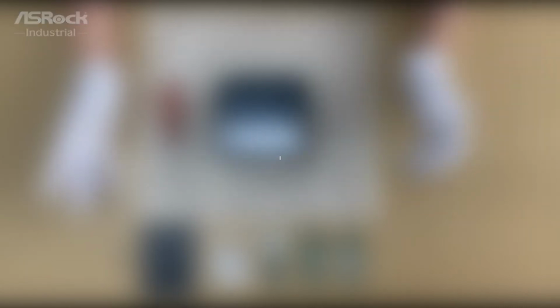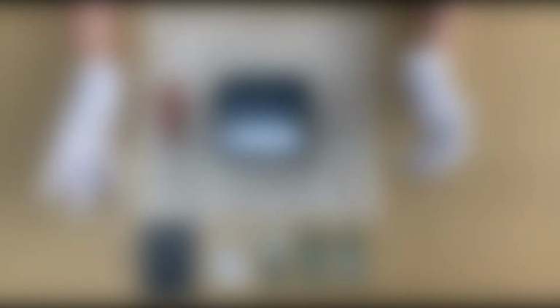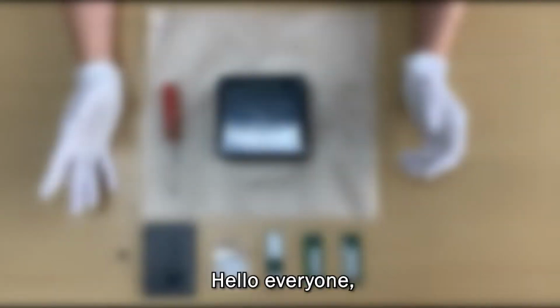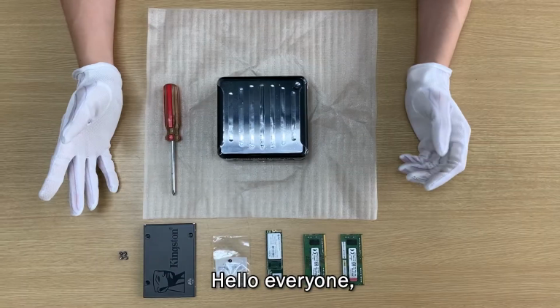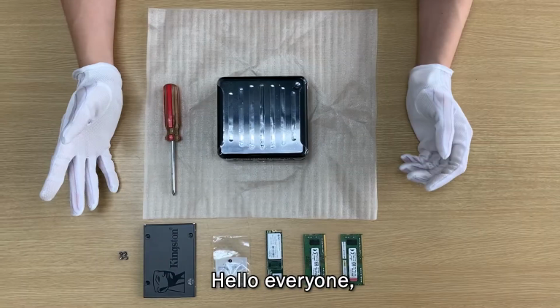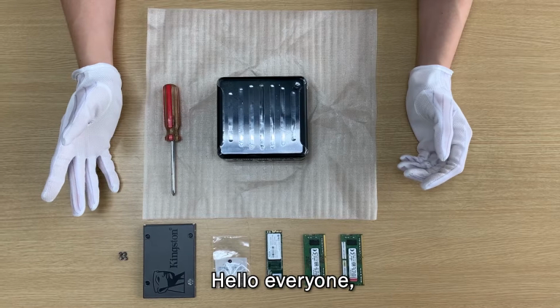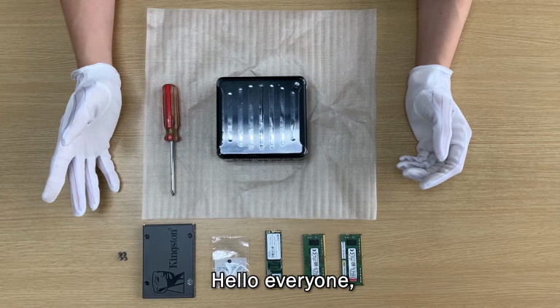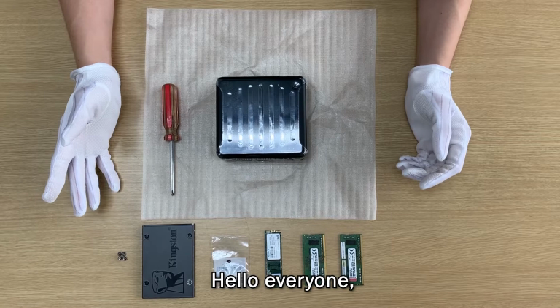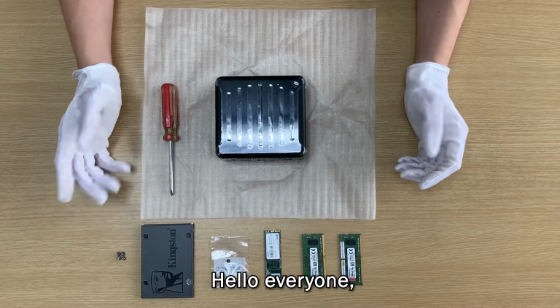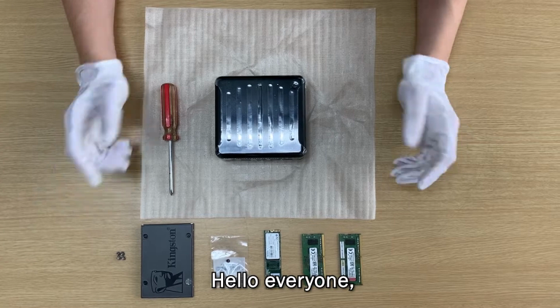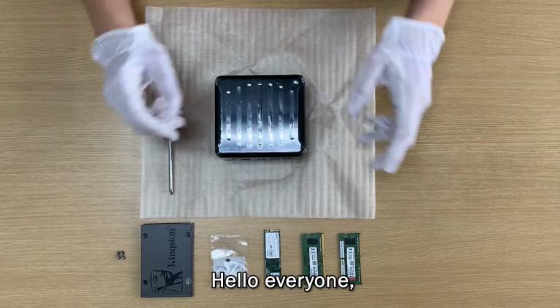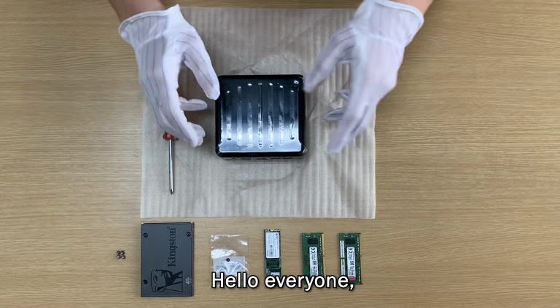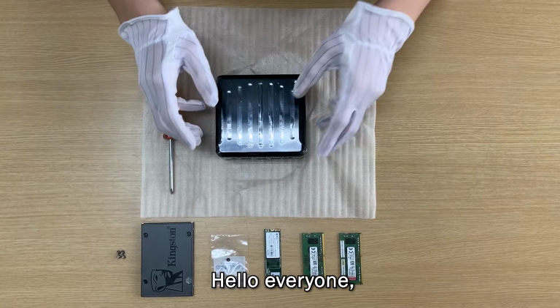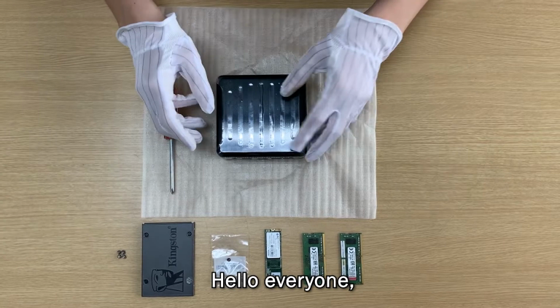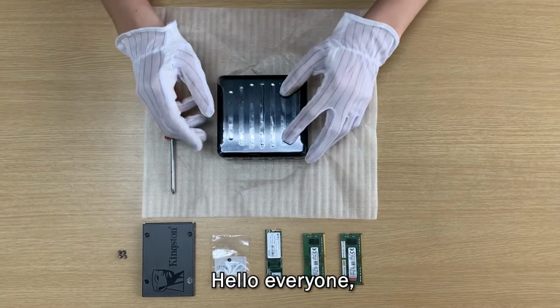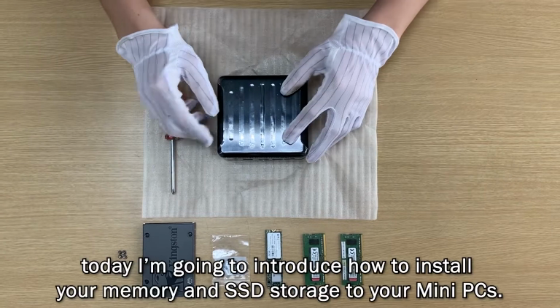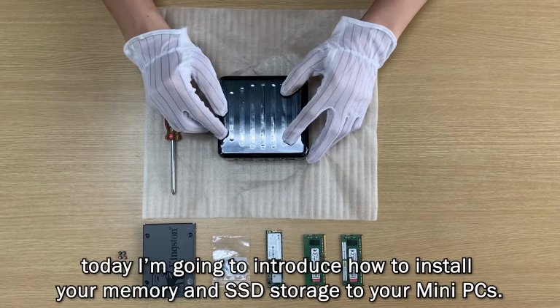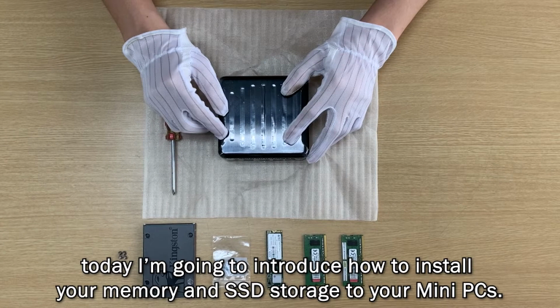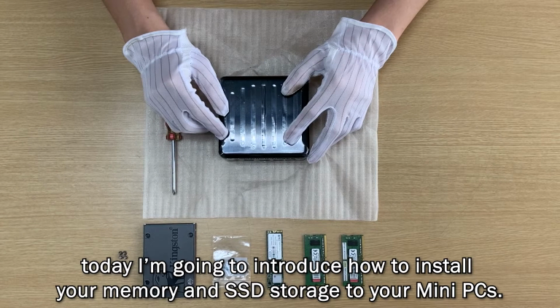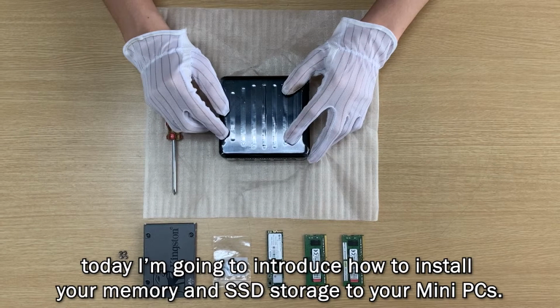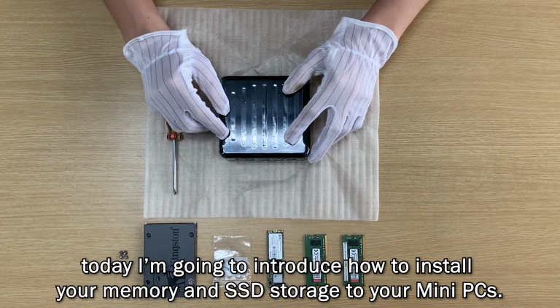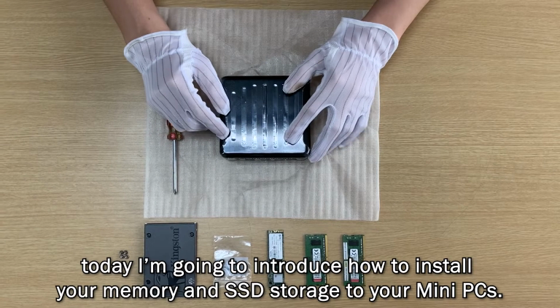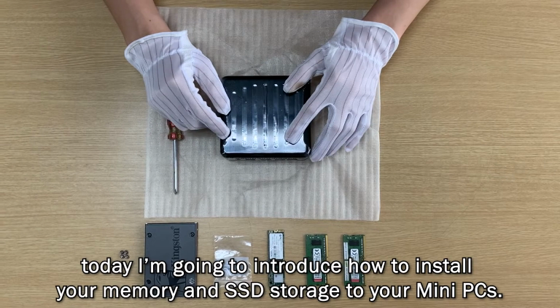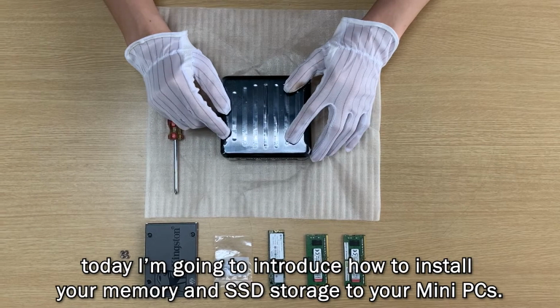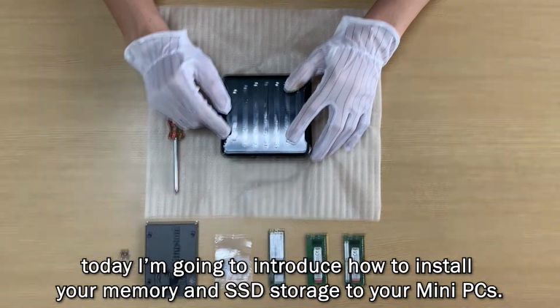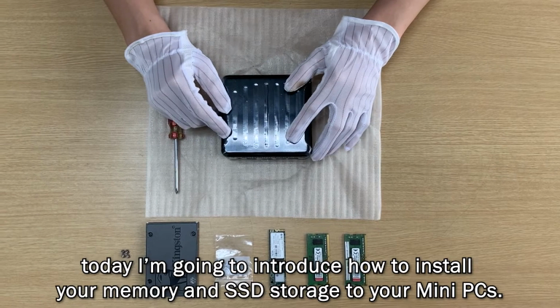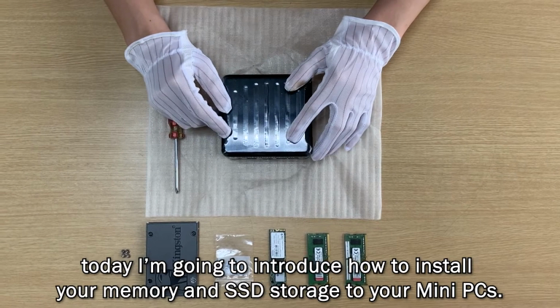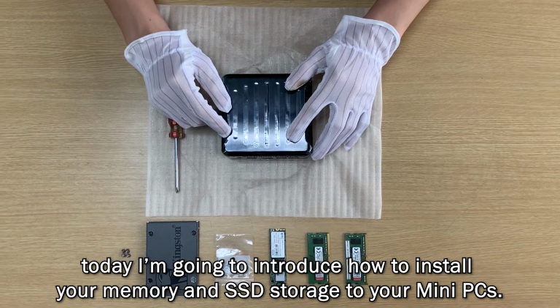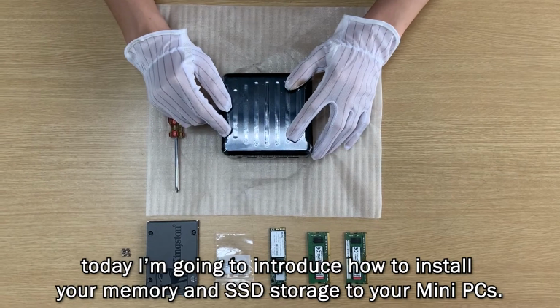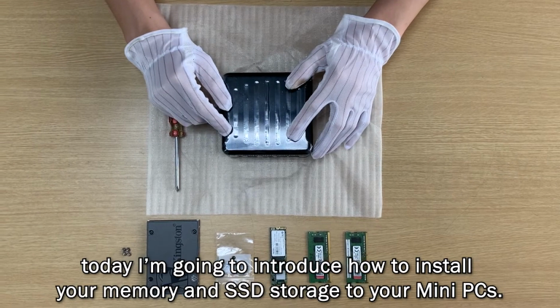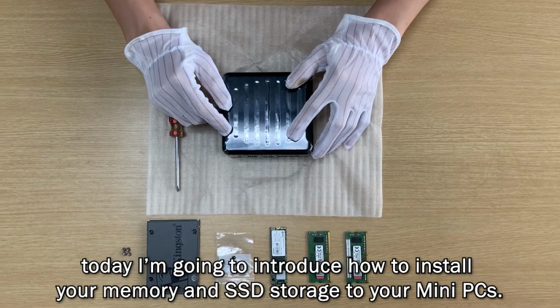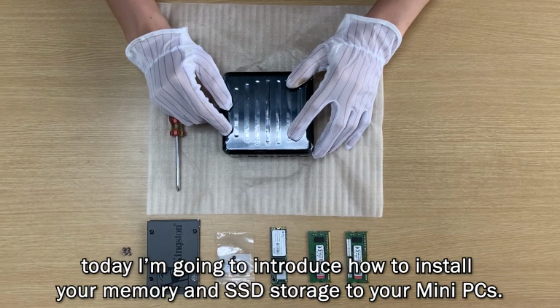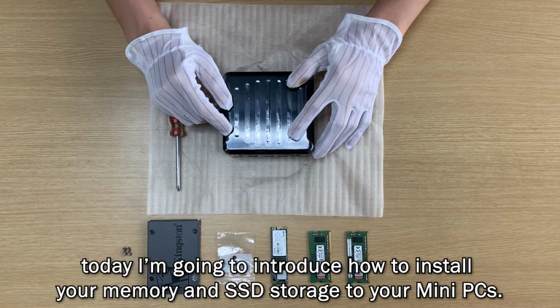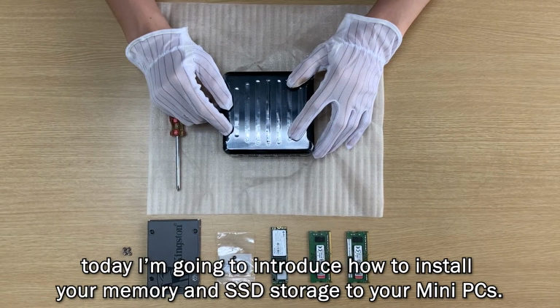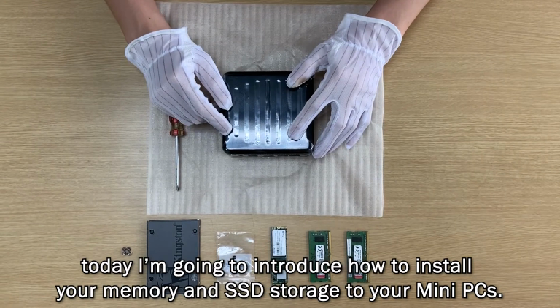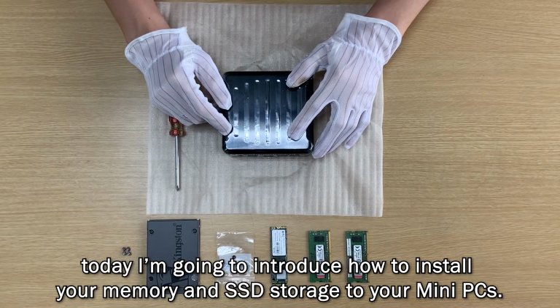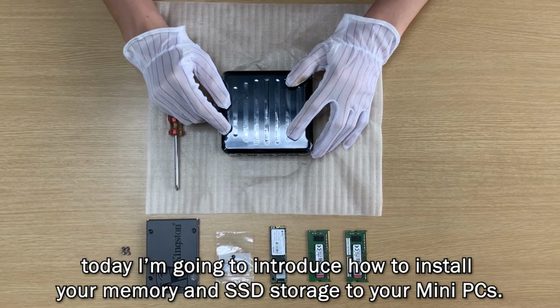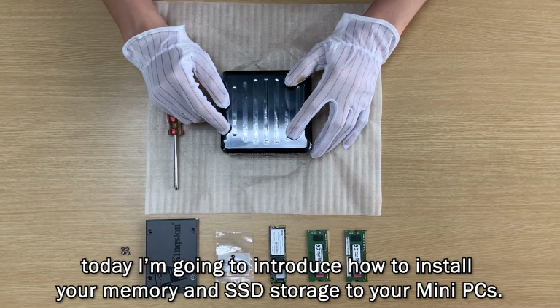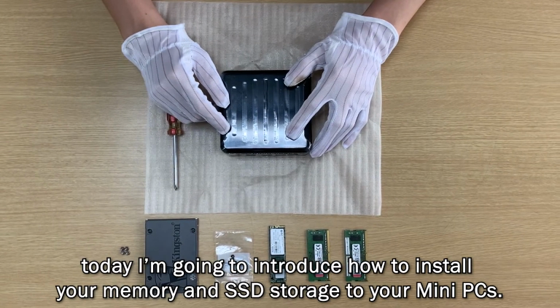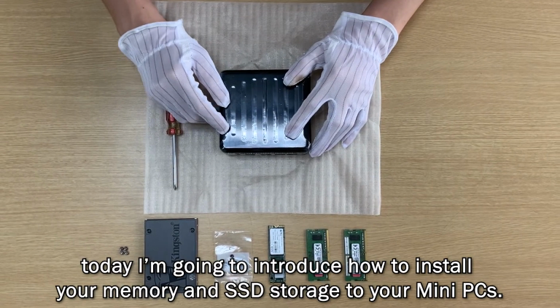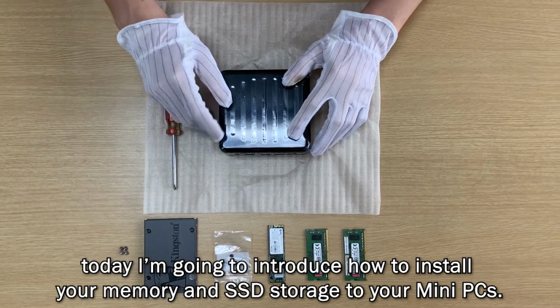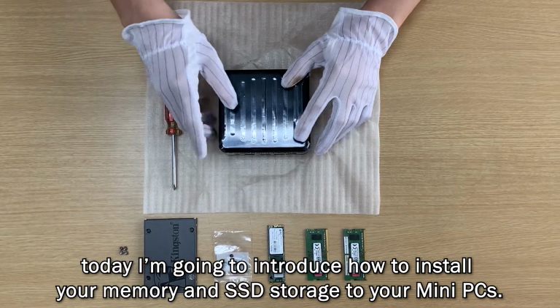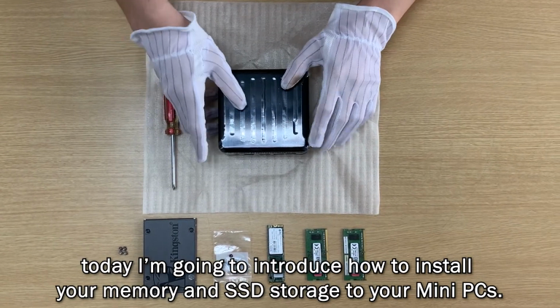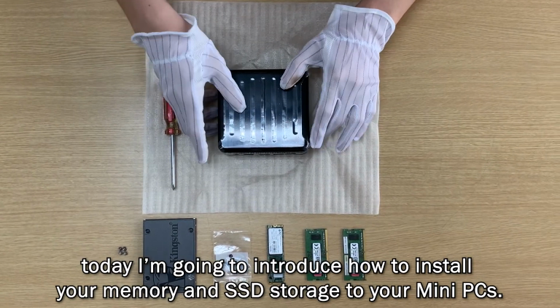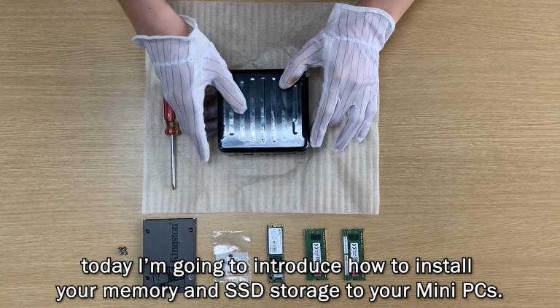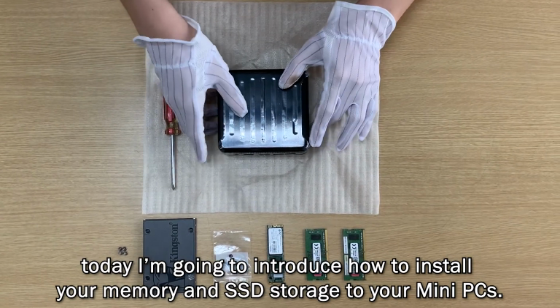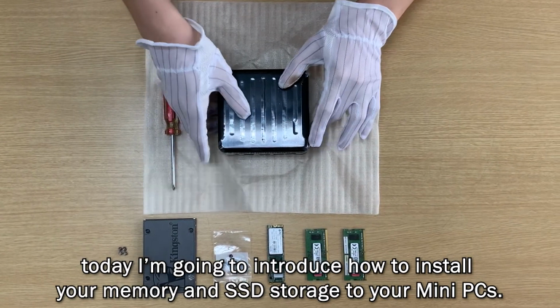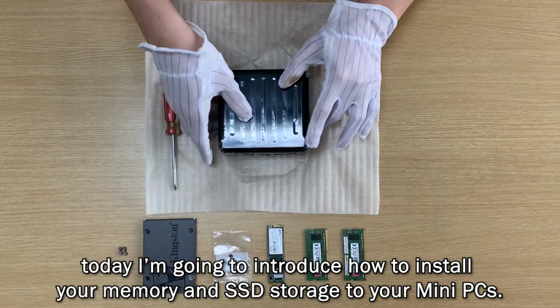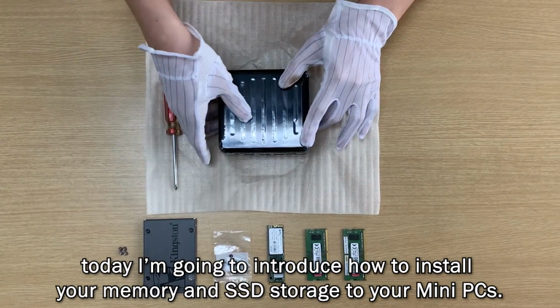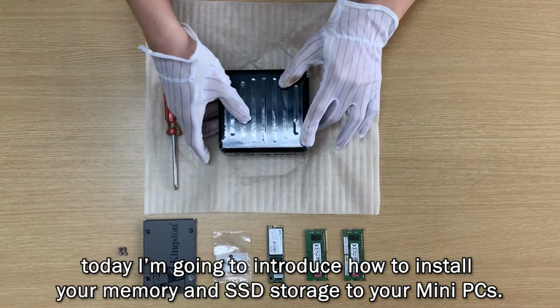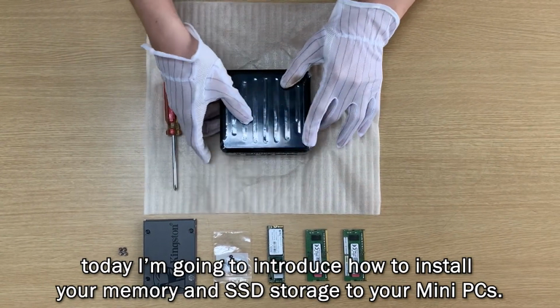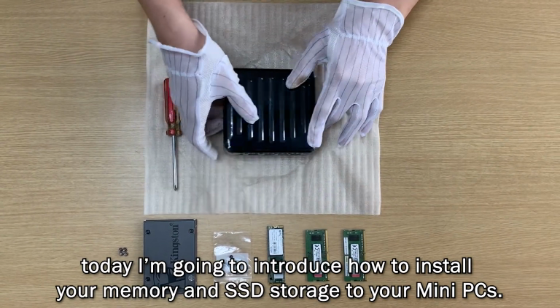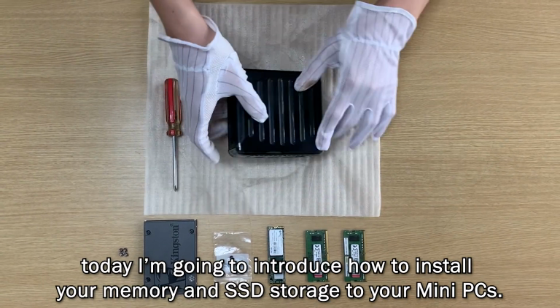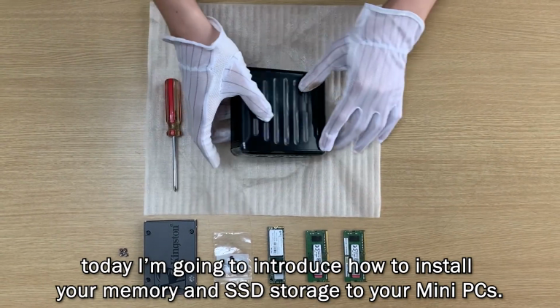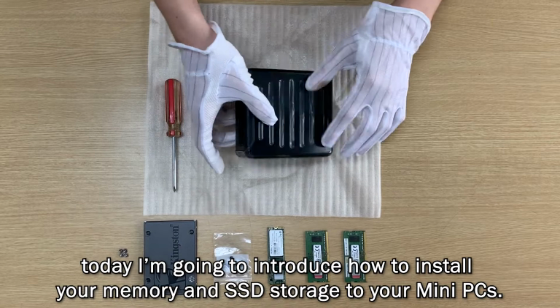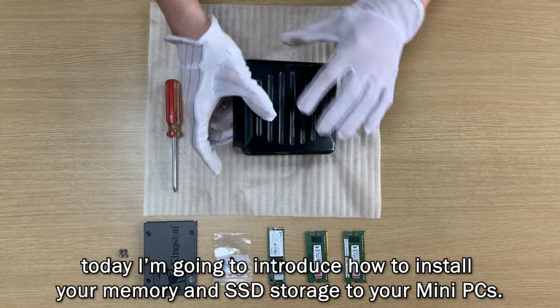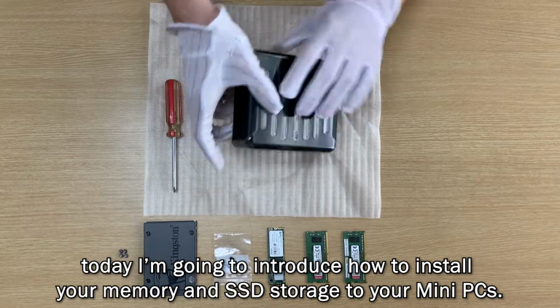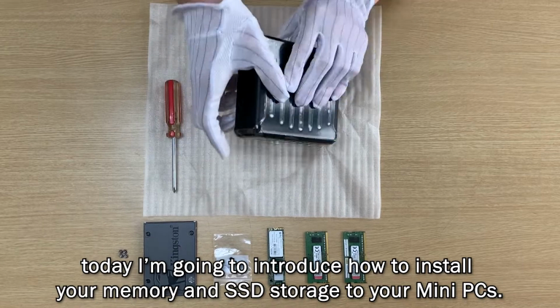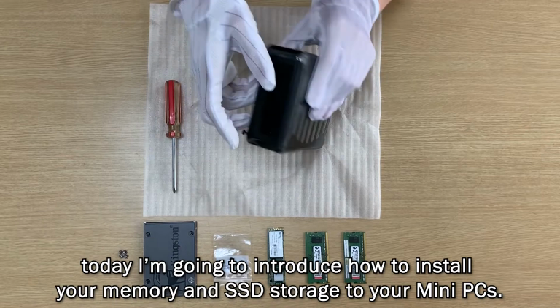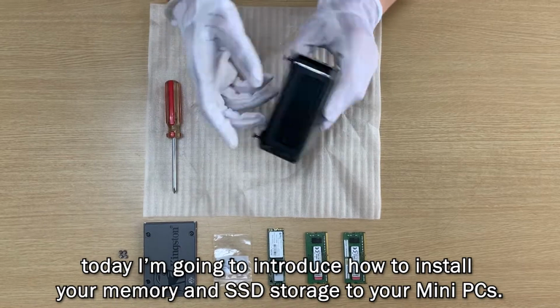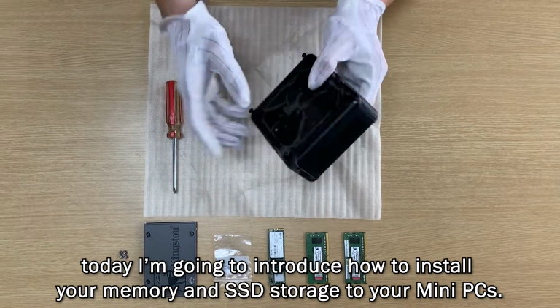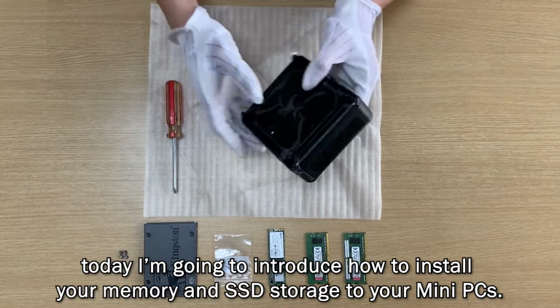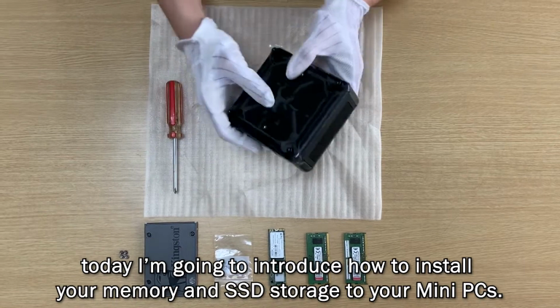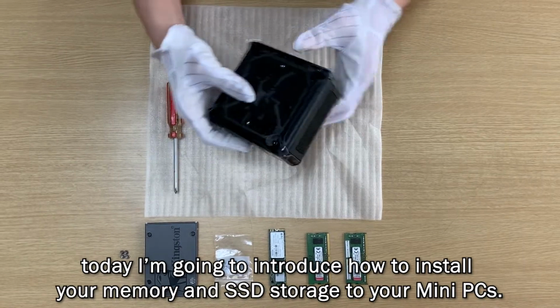Hello everyone! Today I'm going to introduce how to install your memory and SSD storage to your mini PCs.